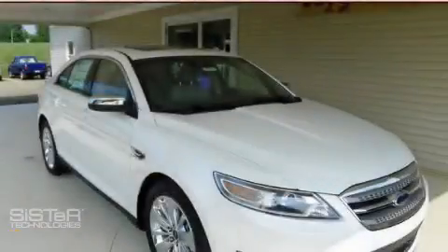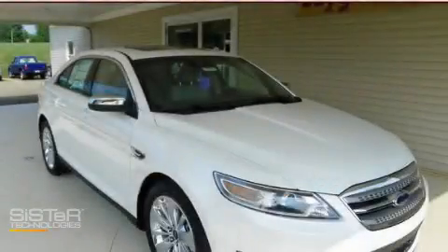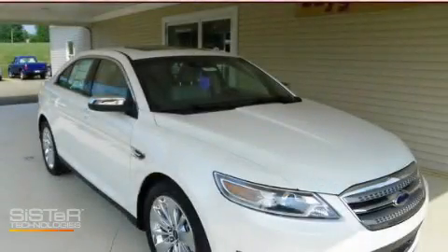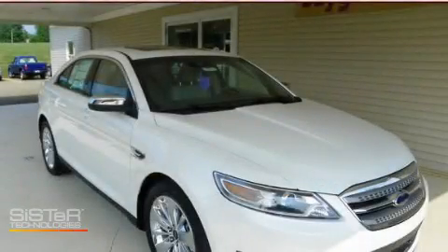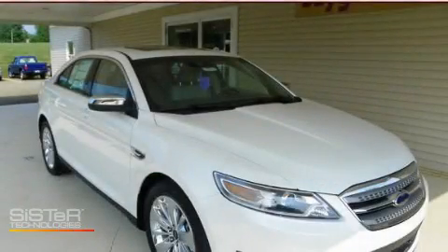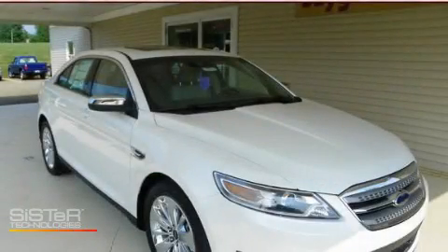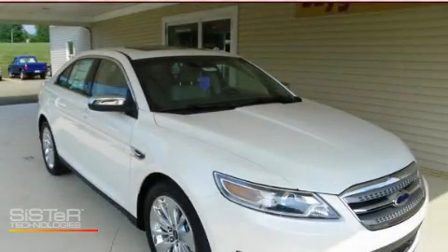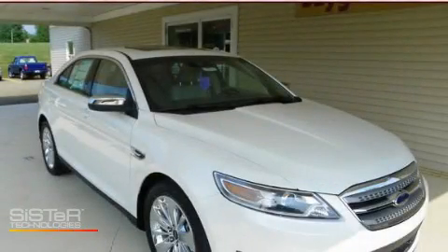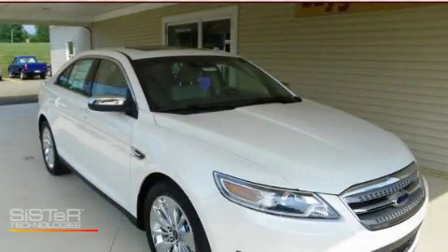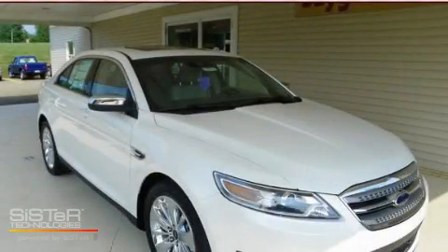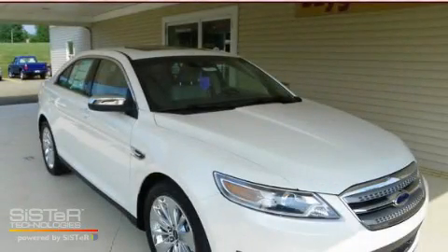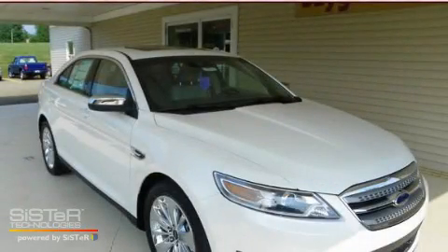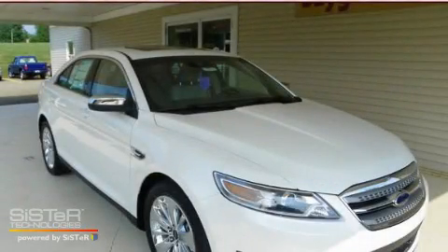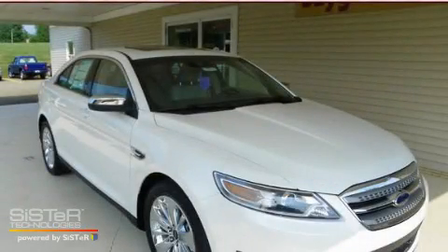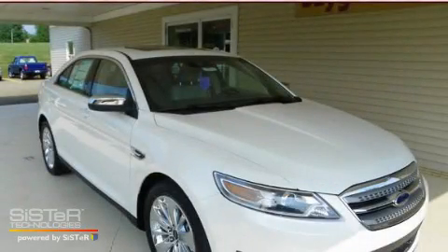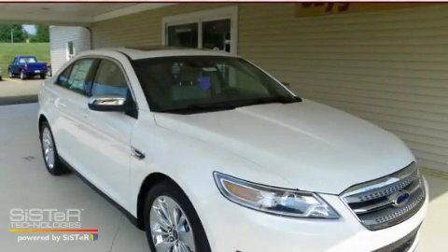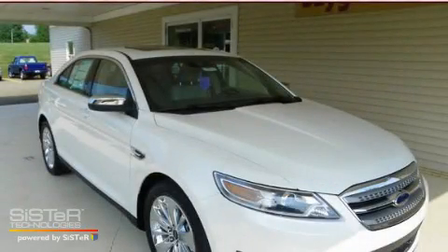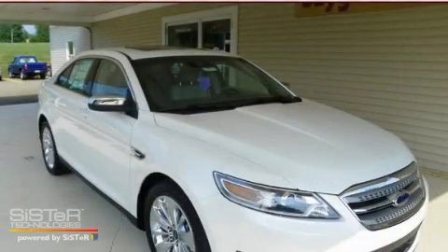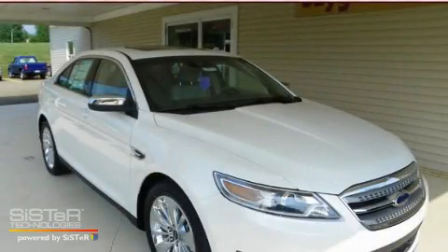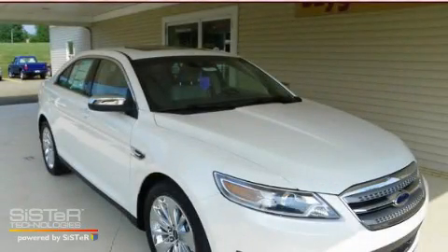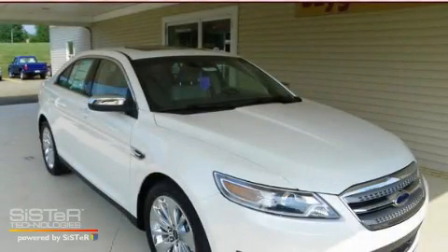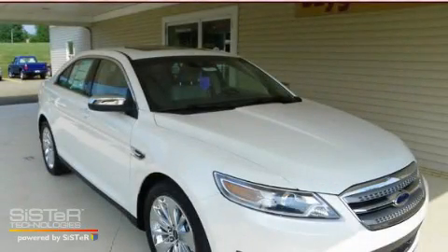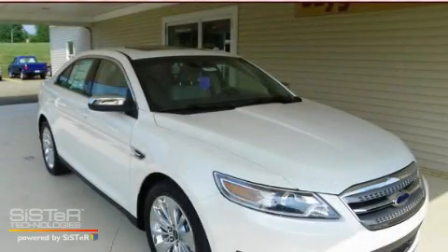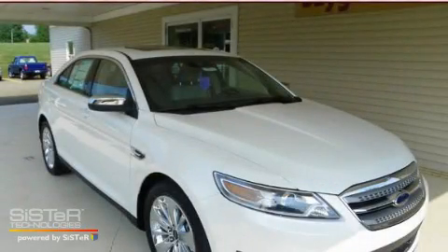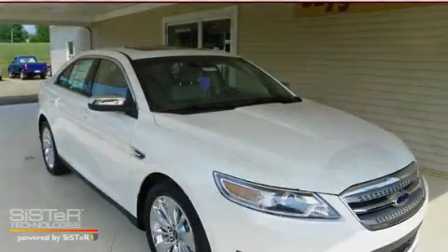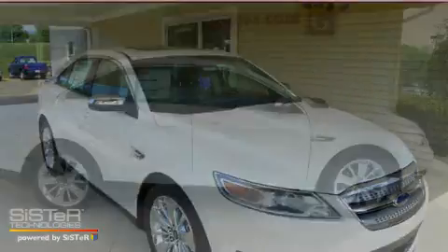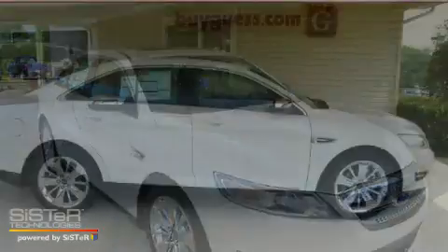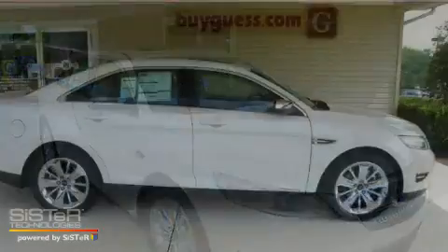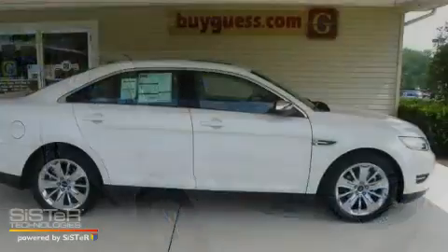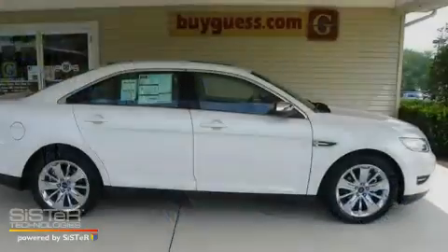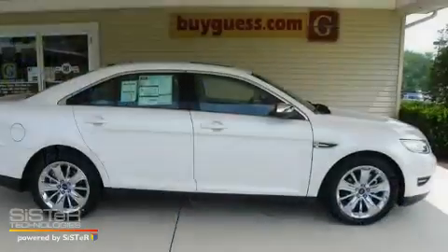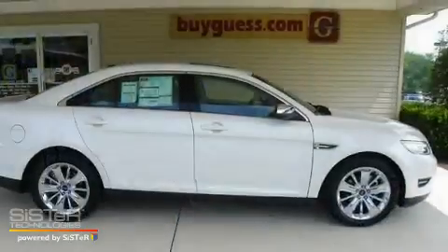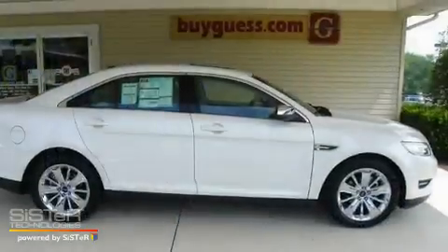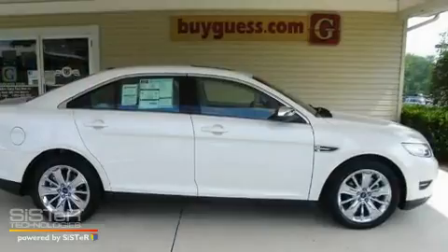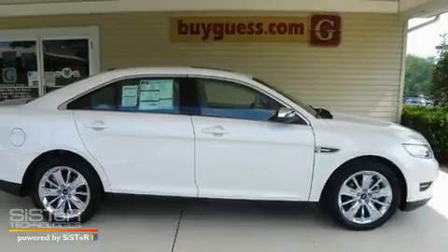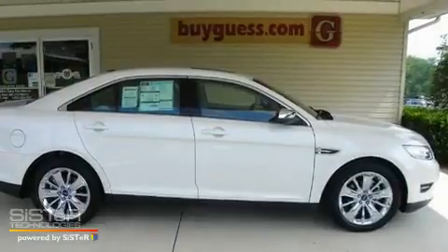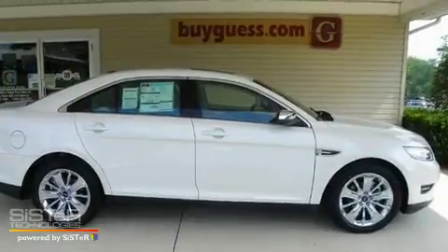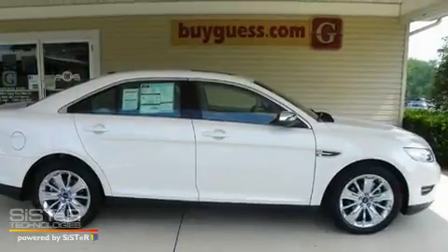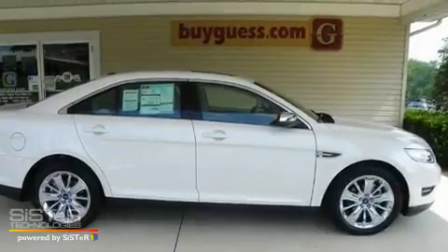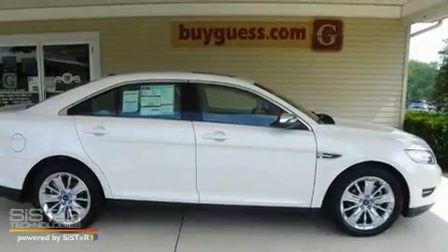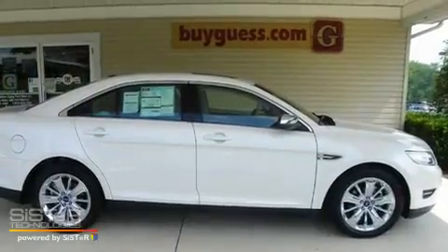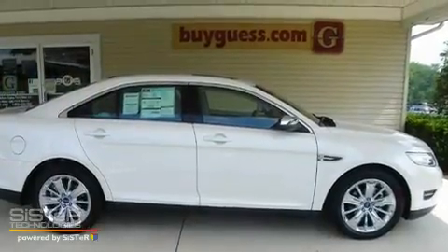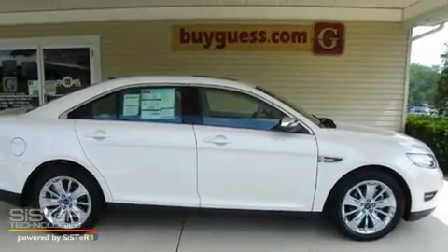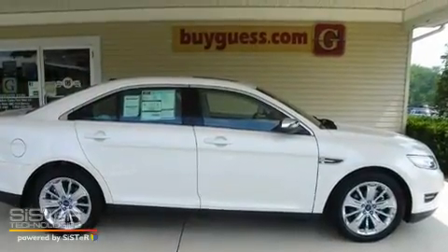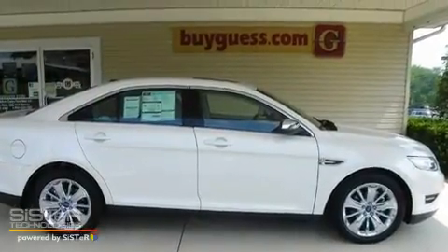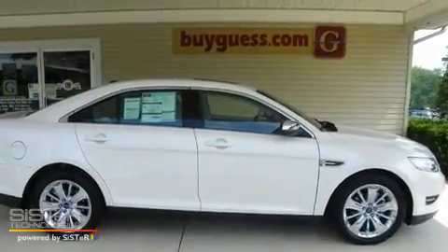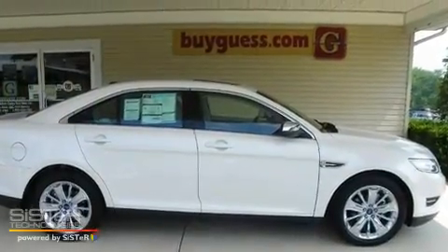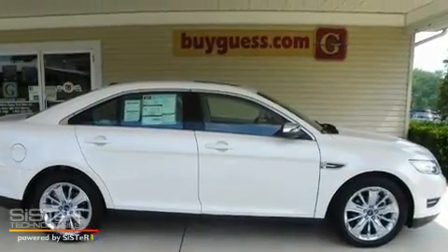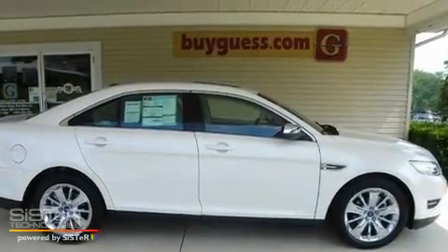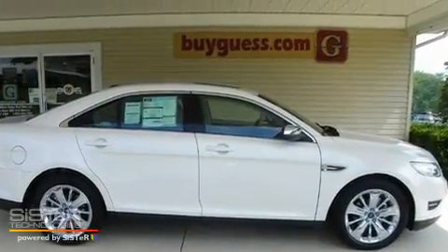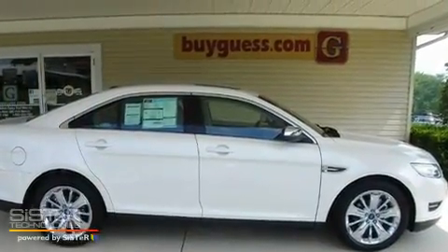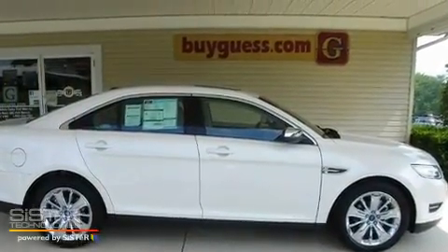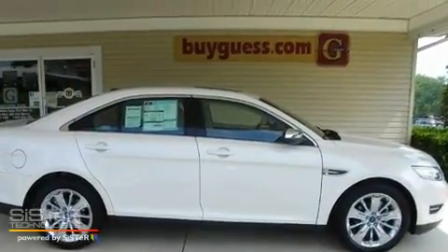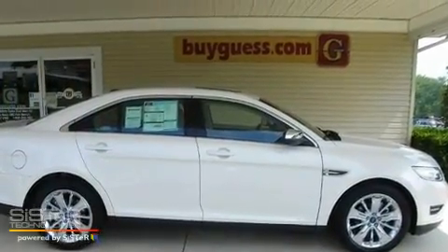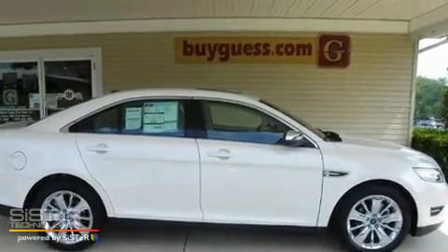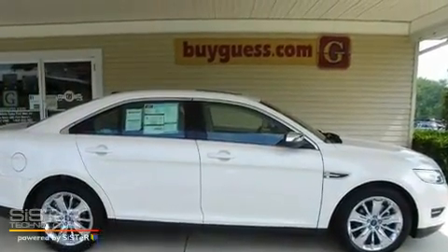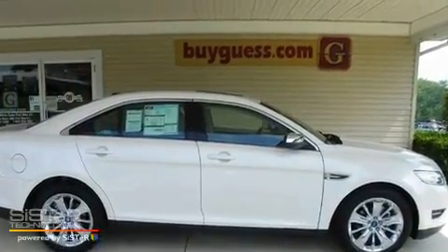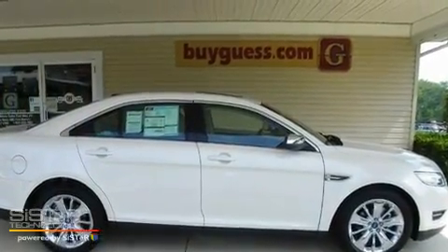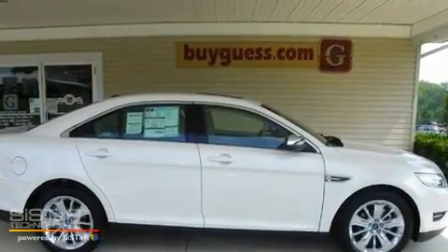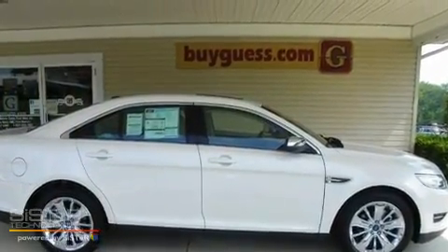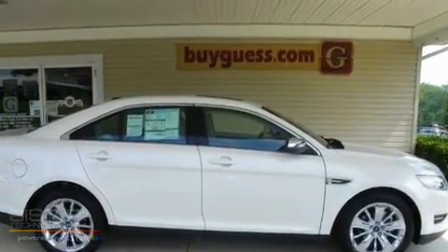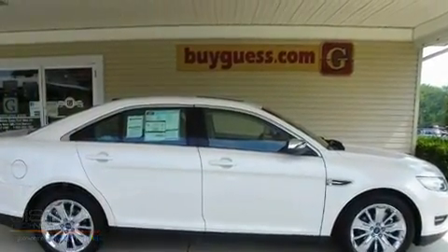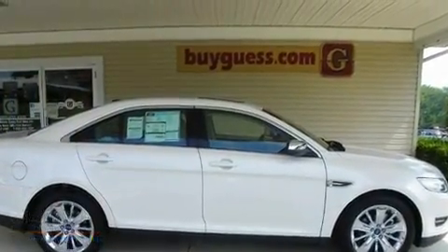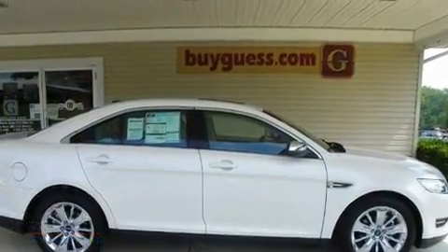This is a brand new 2011 Ford Taurus. It has a 3.5-liter six-cylinder engine and an automatic transmission.